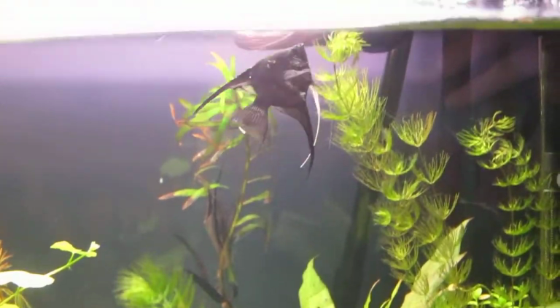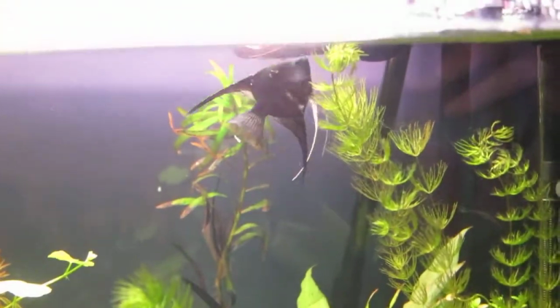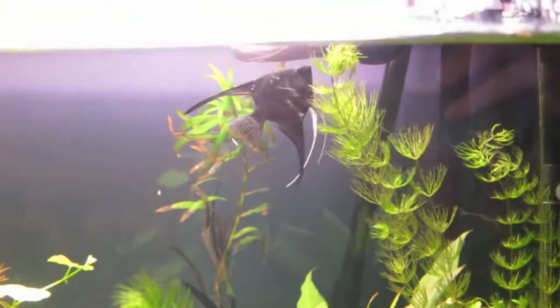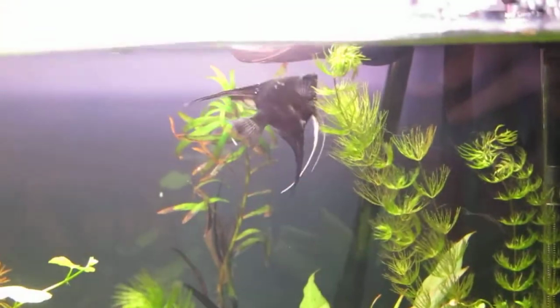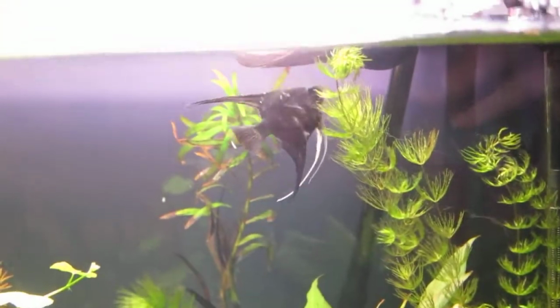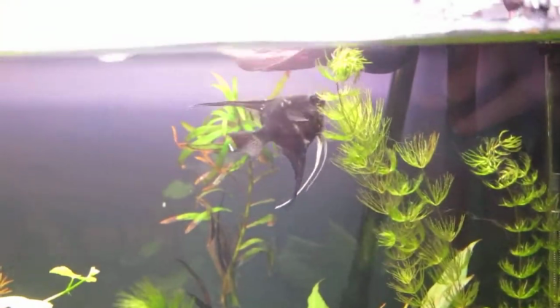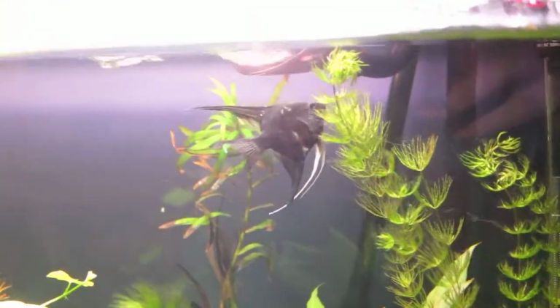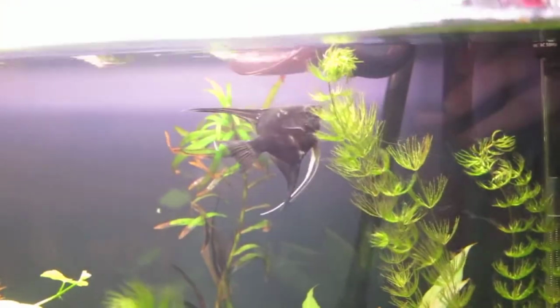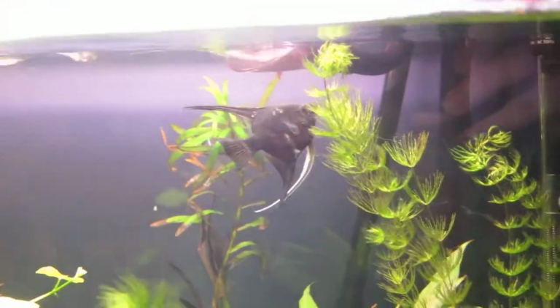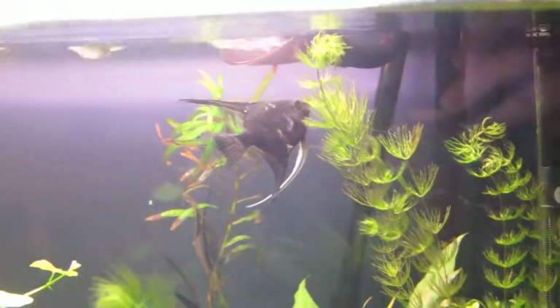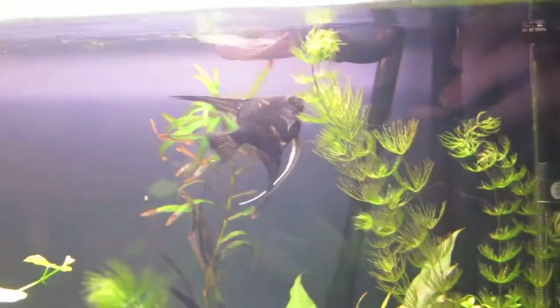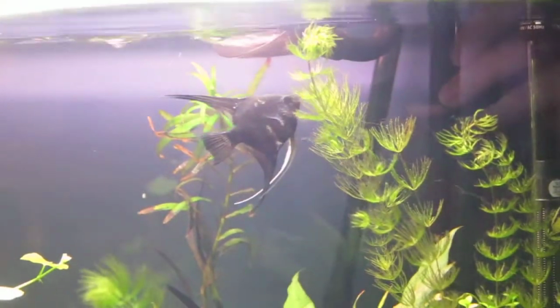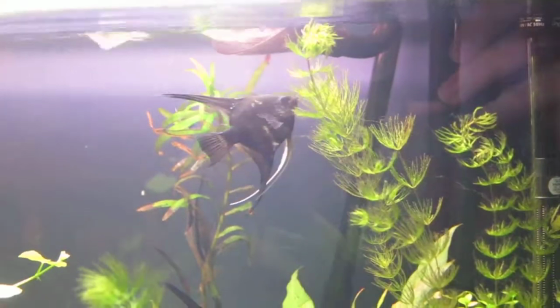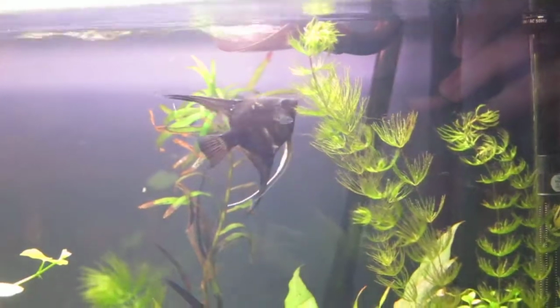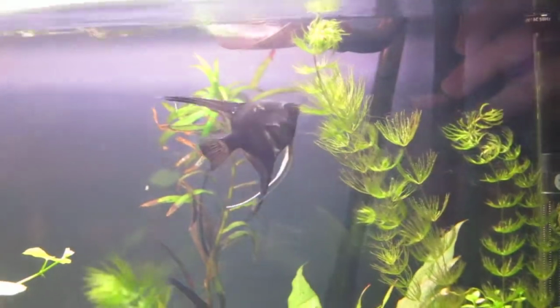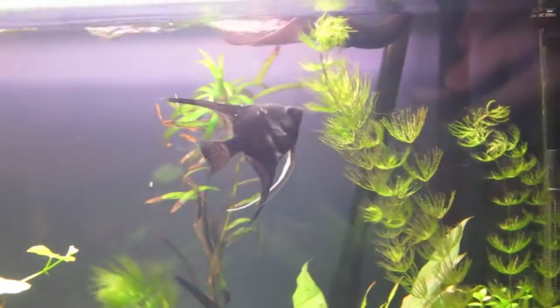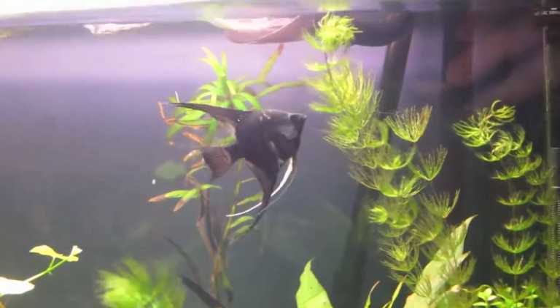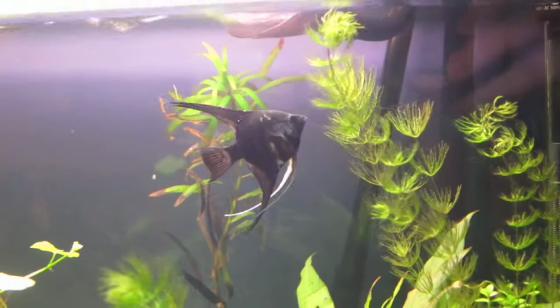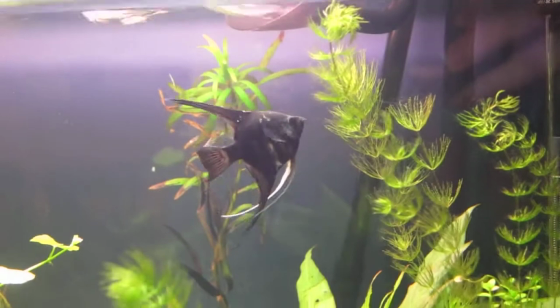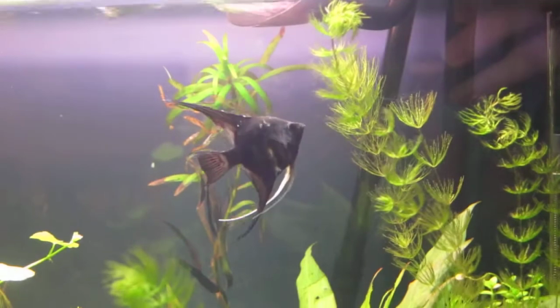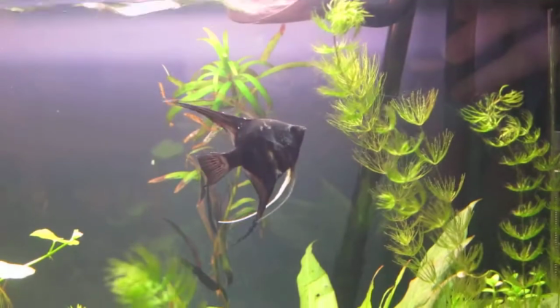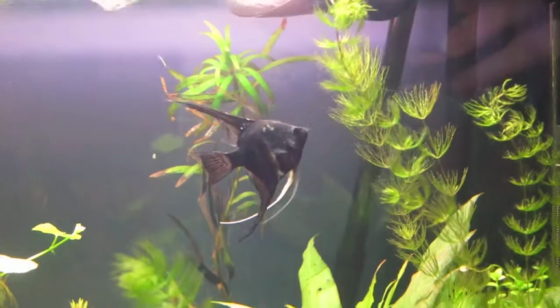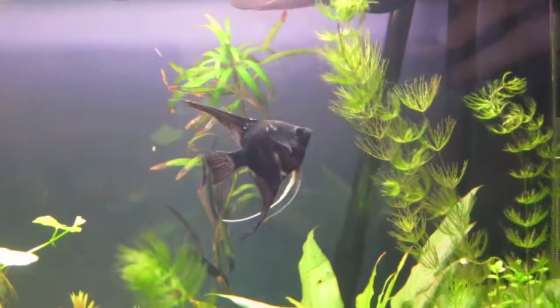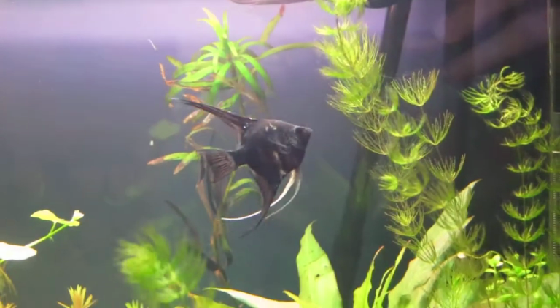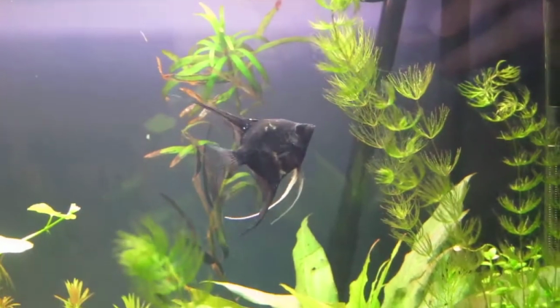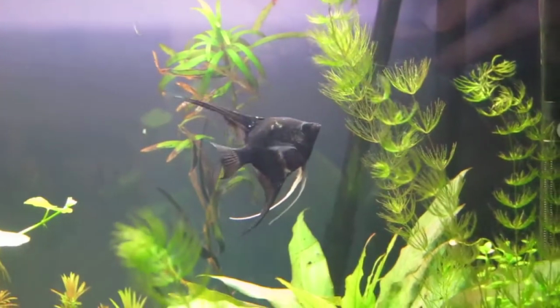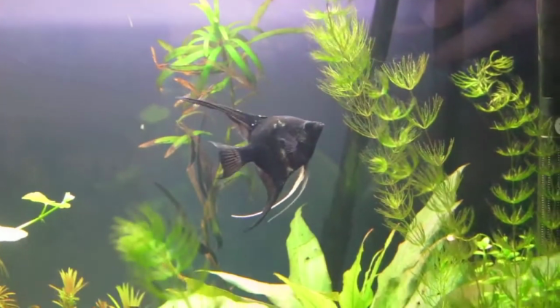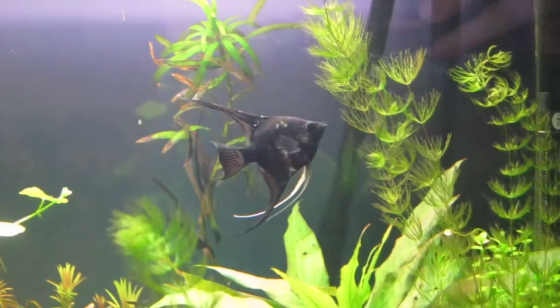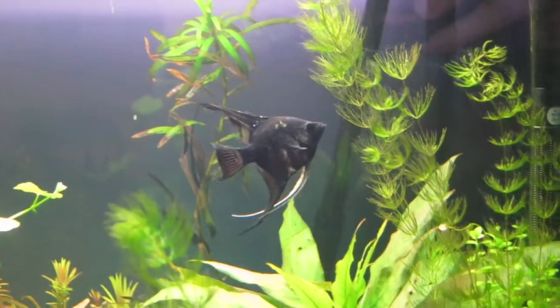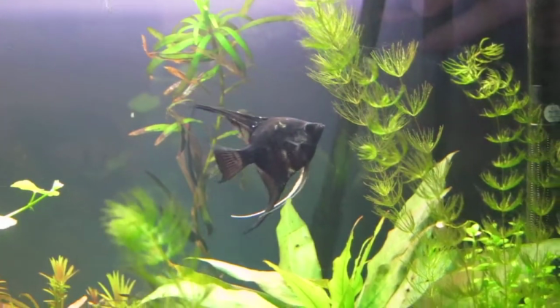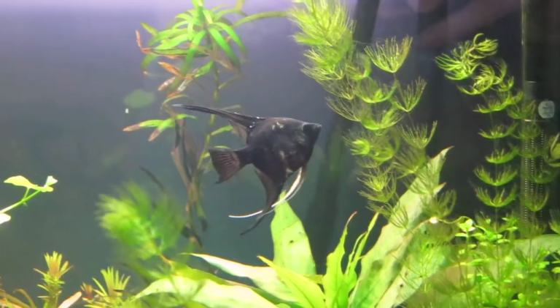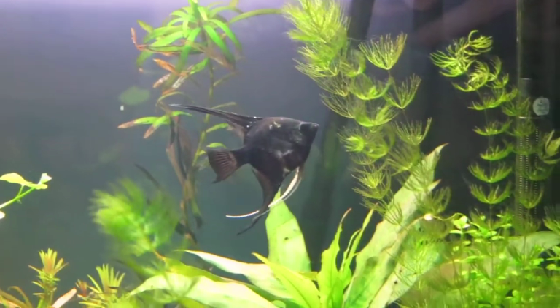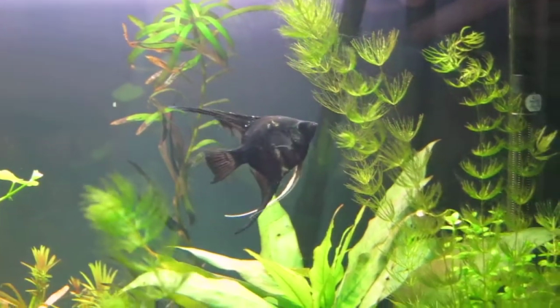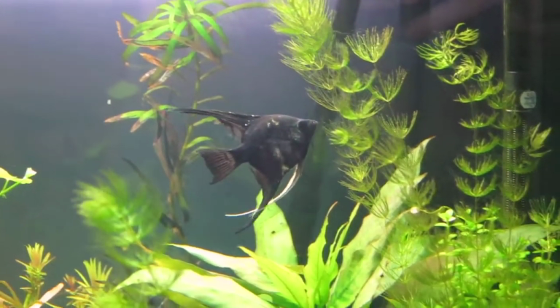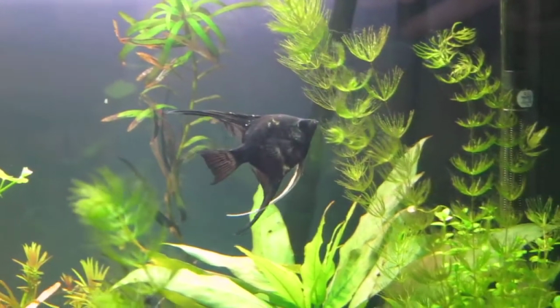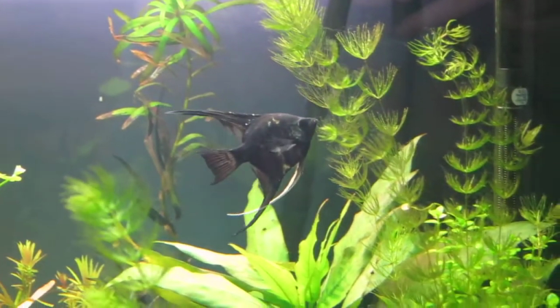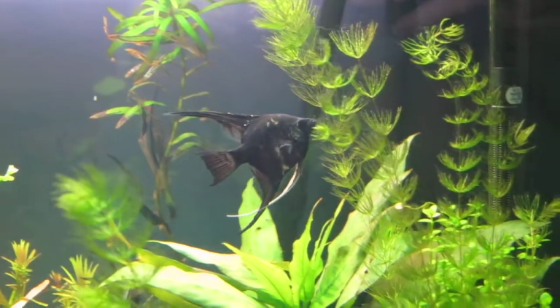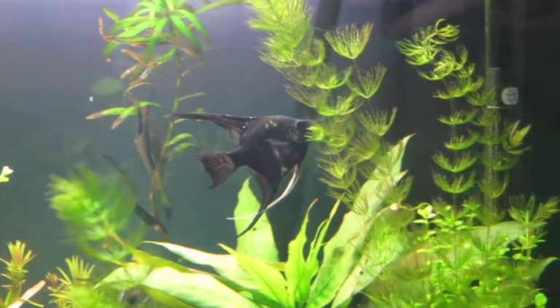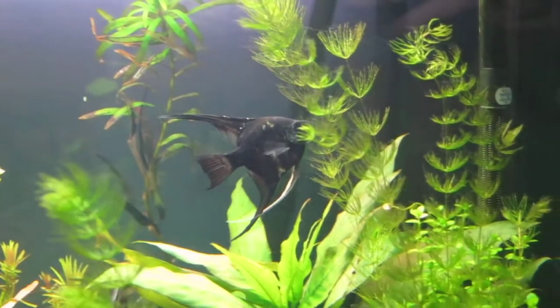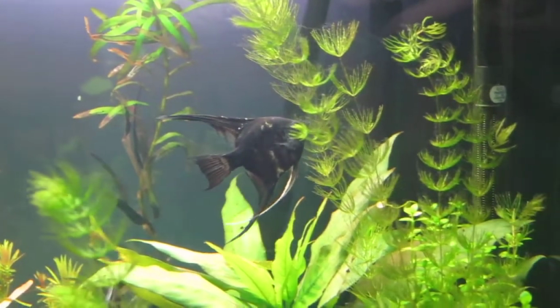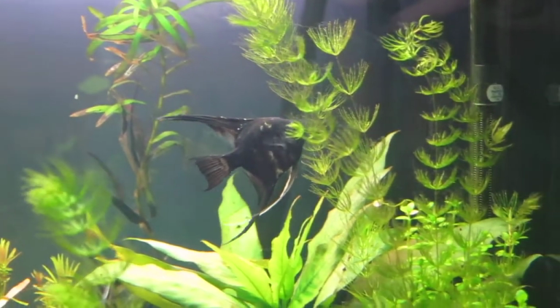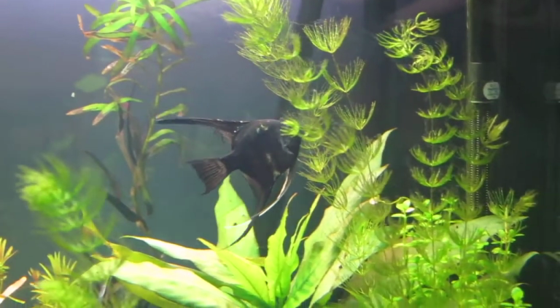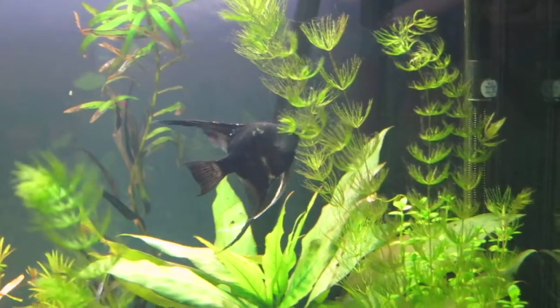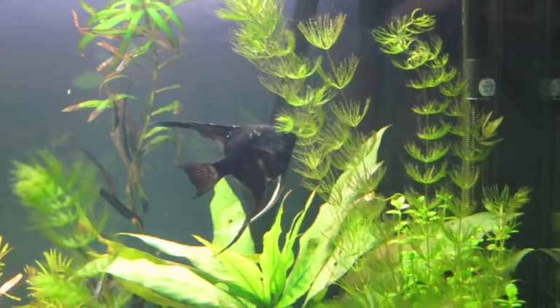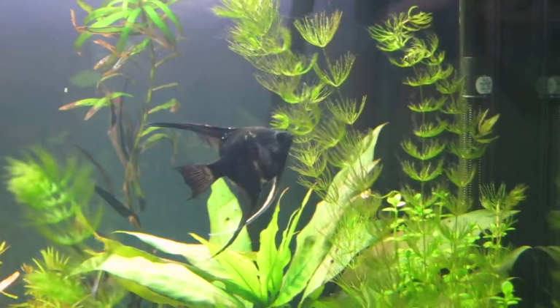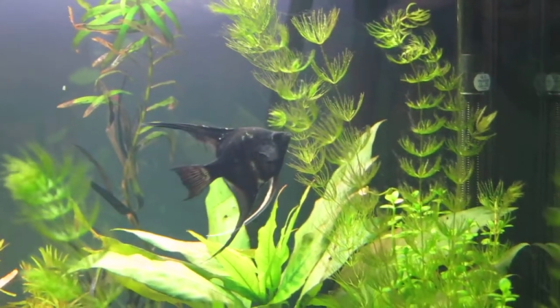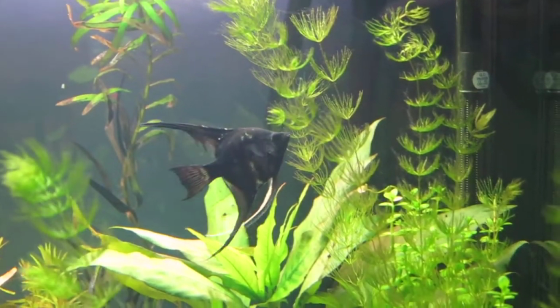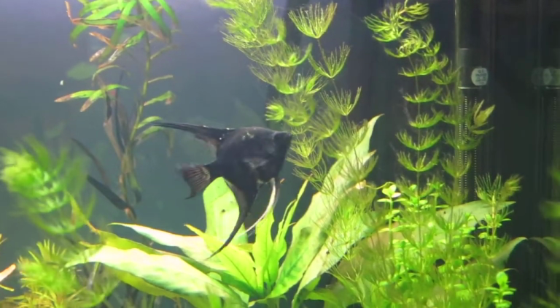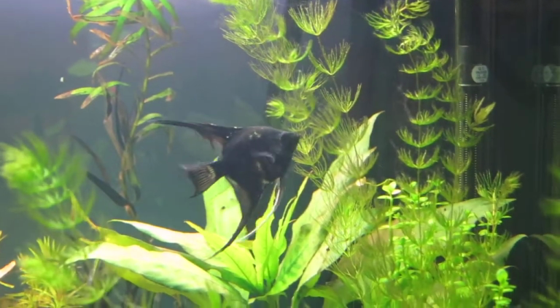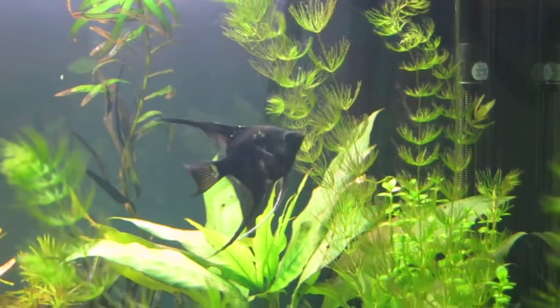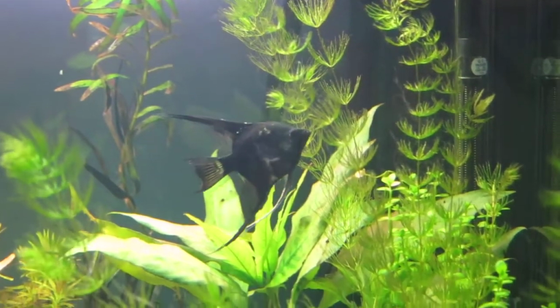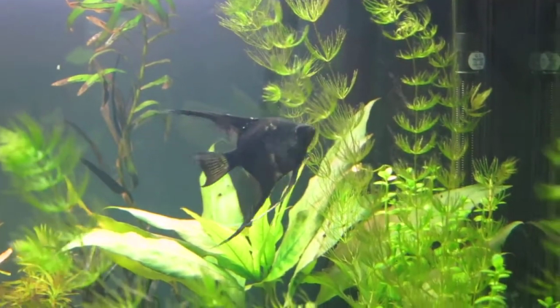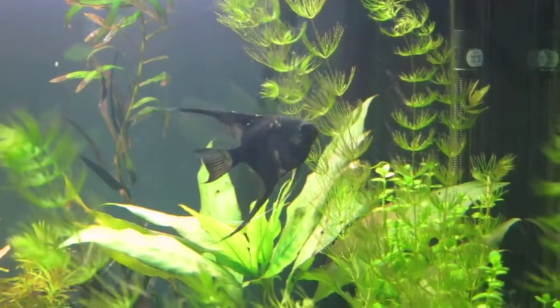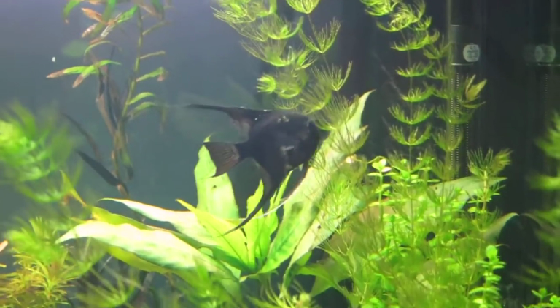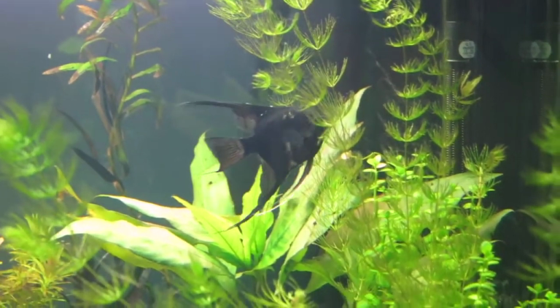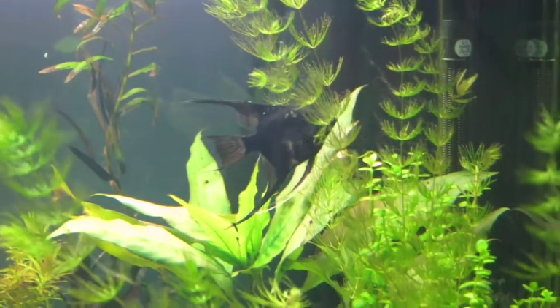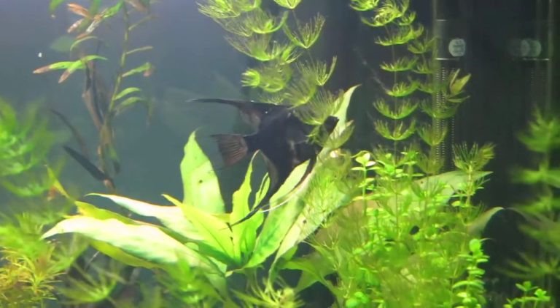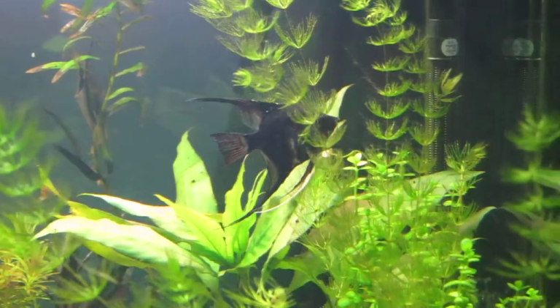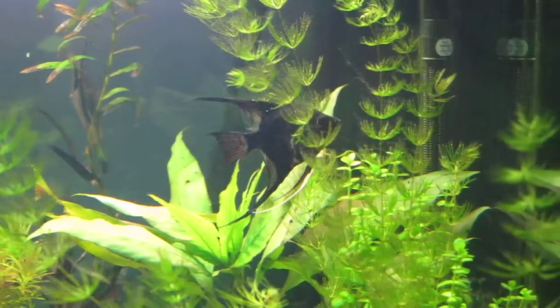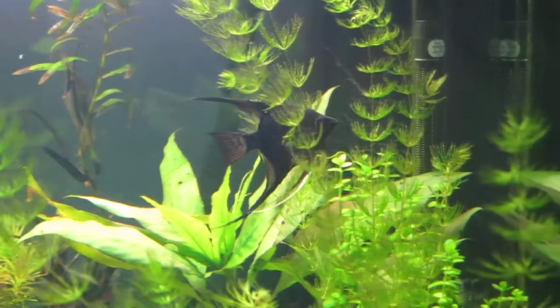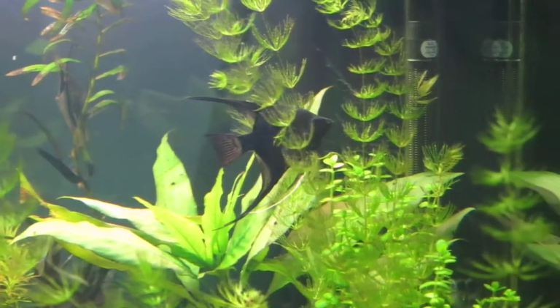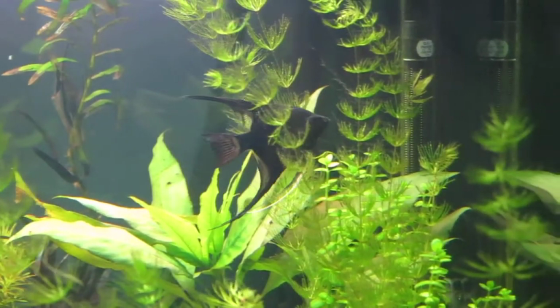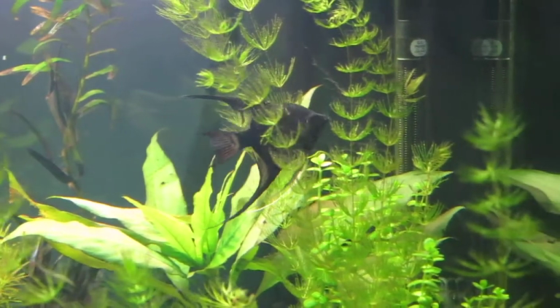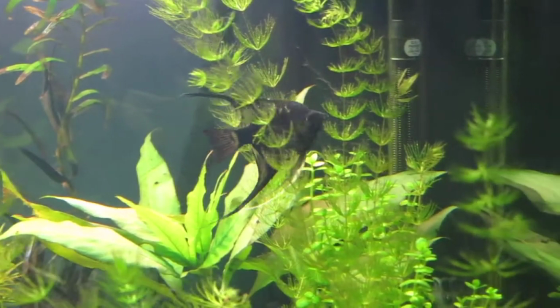Ooh, baby, baby! Baby, baby! Ooh, baby, baby! Baby, baby!